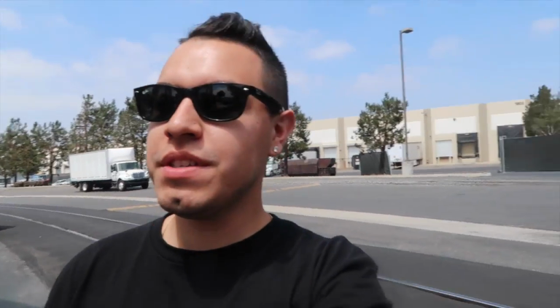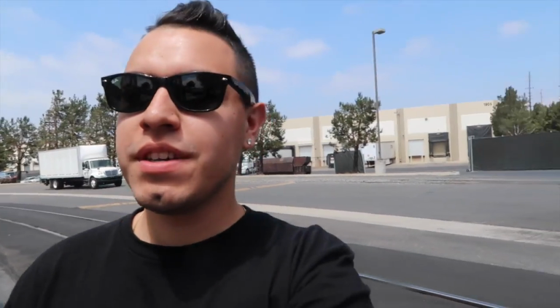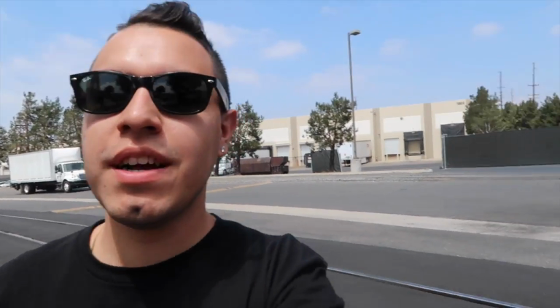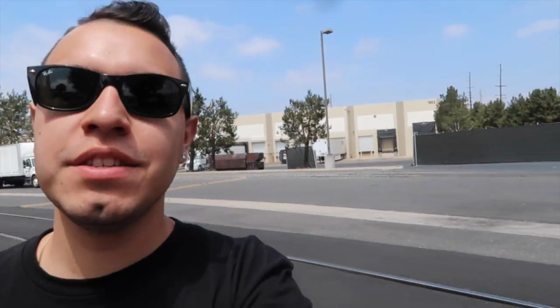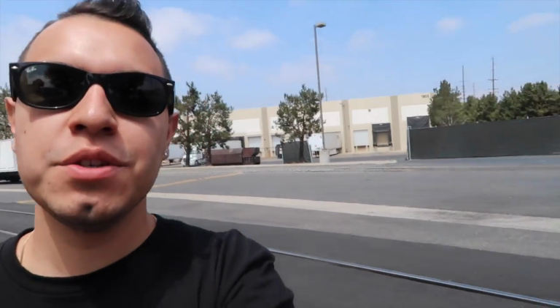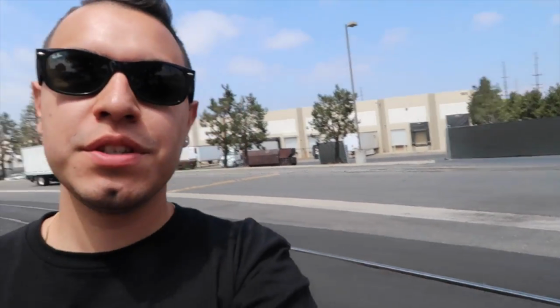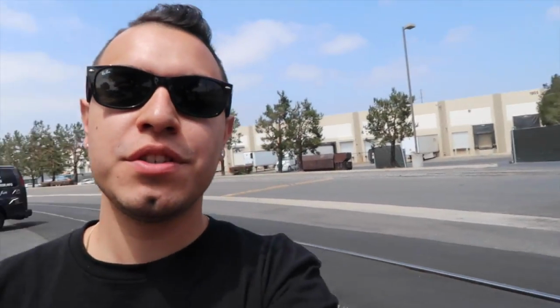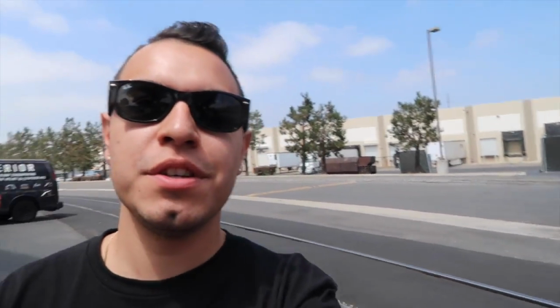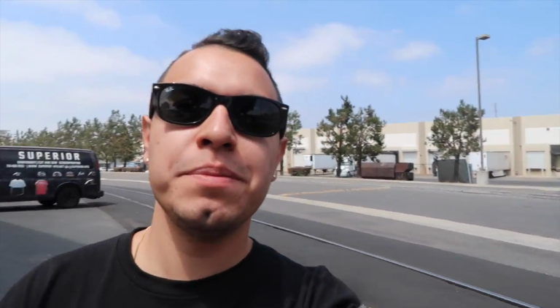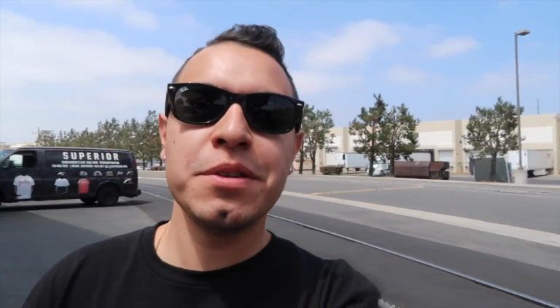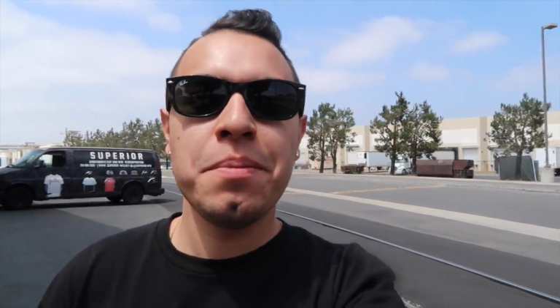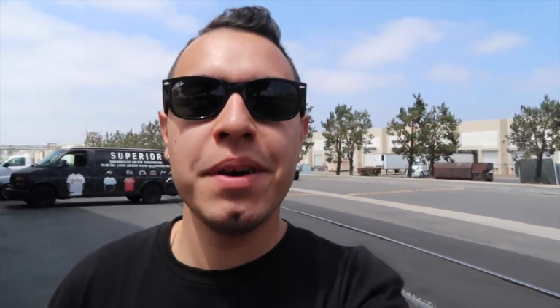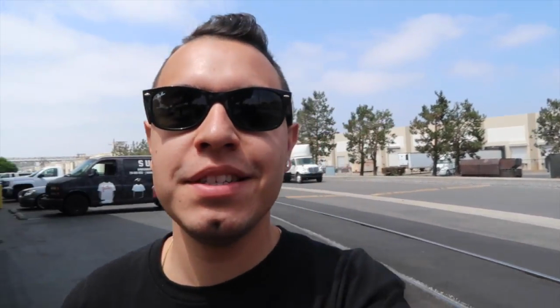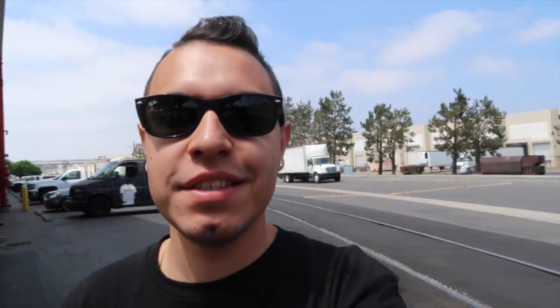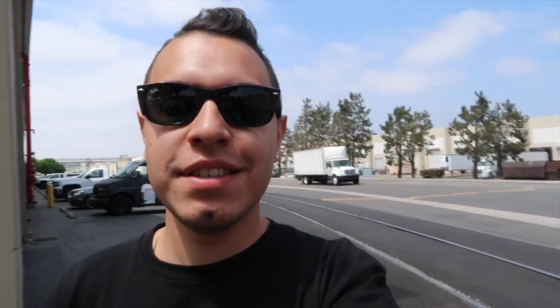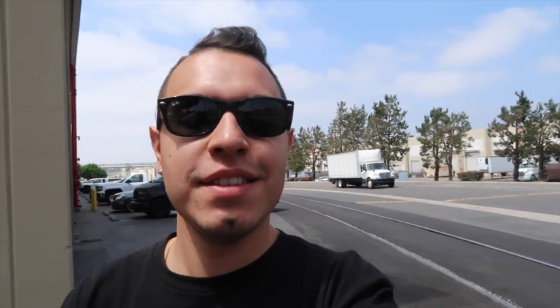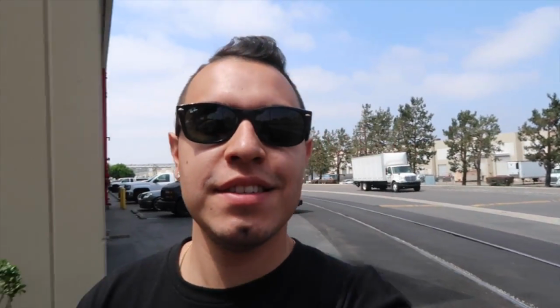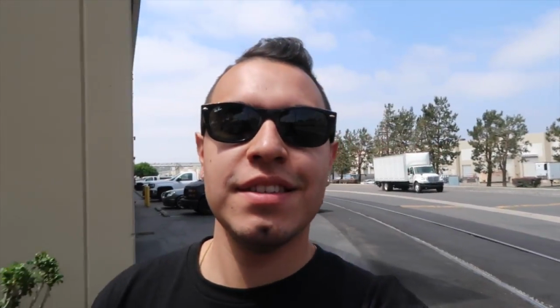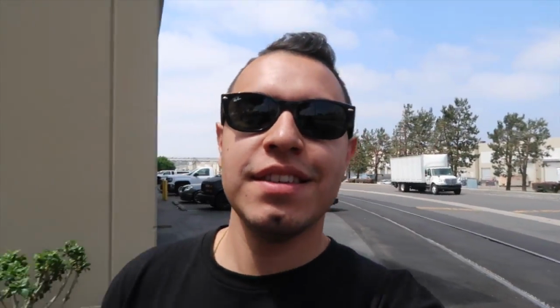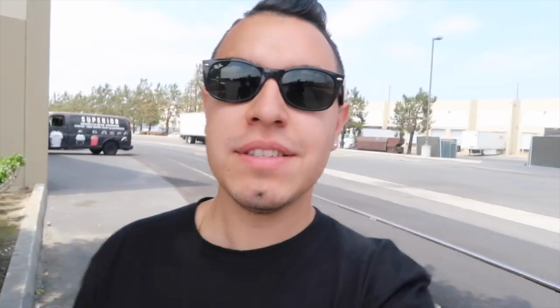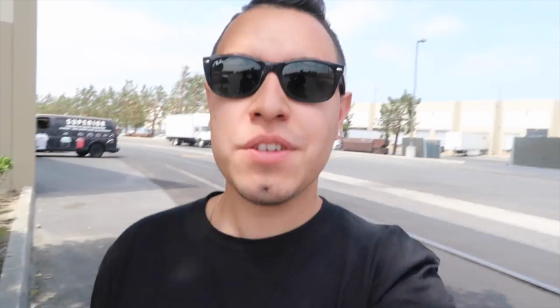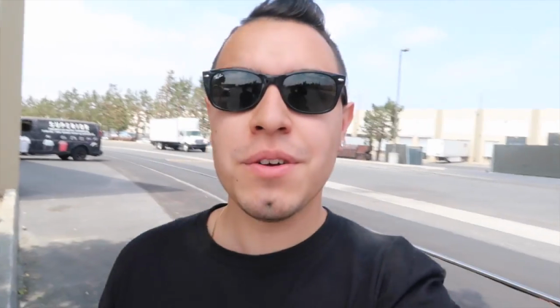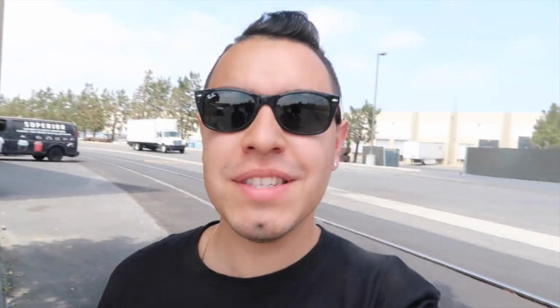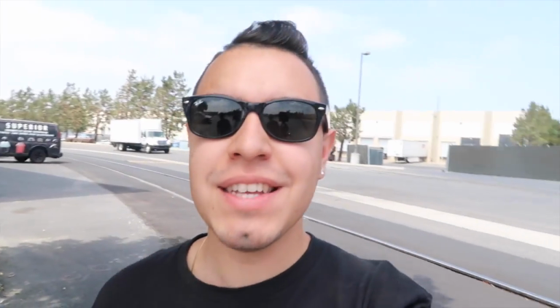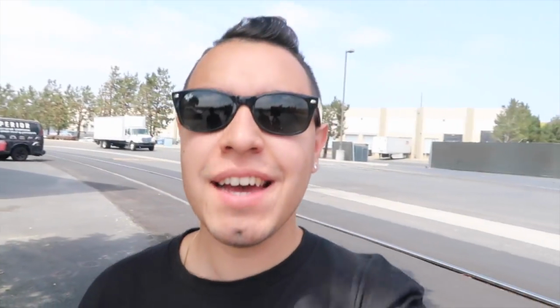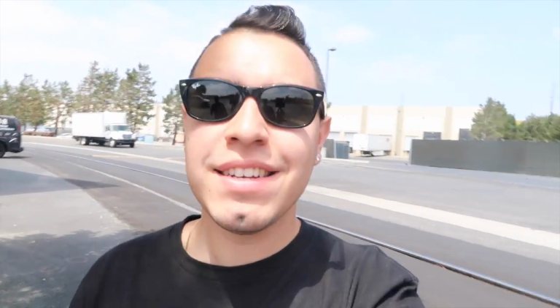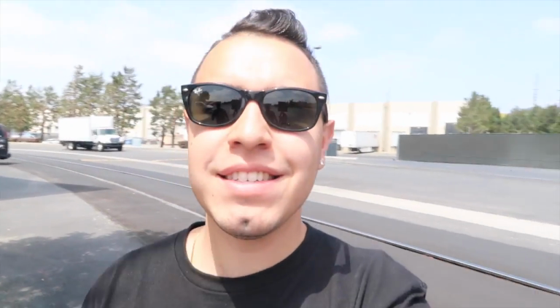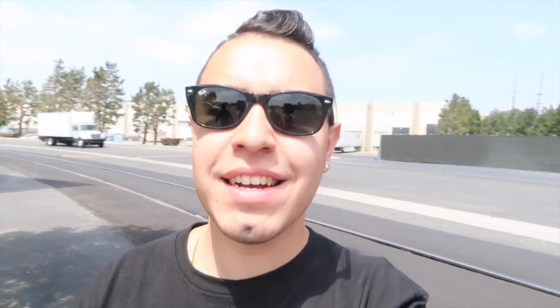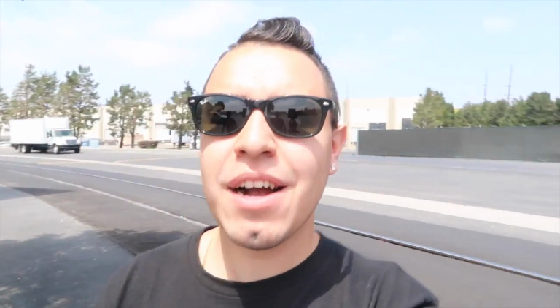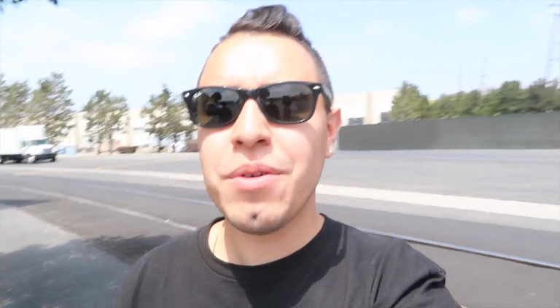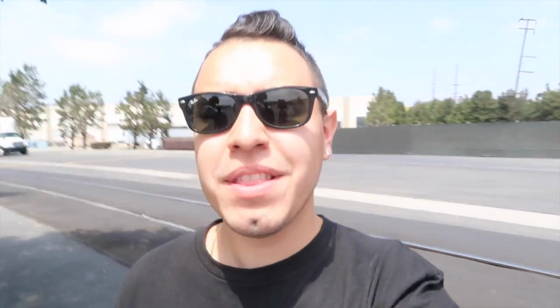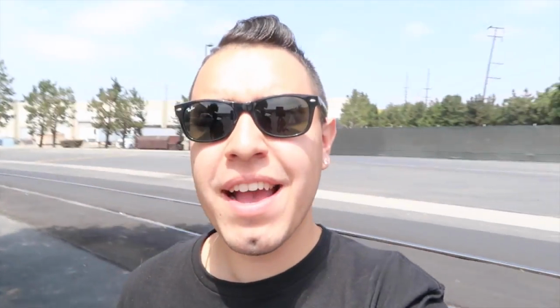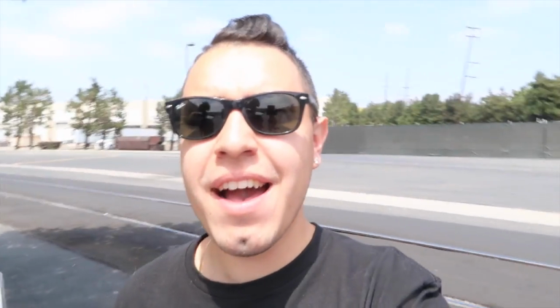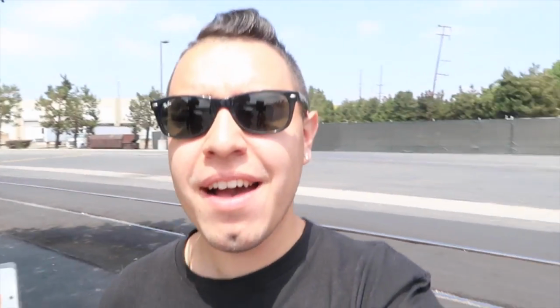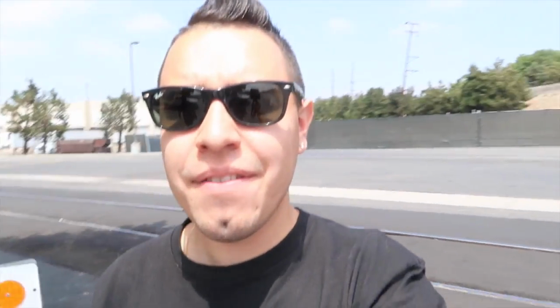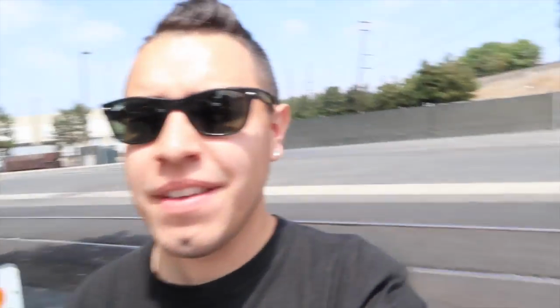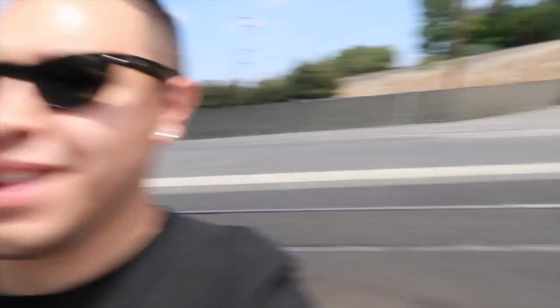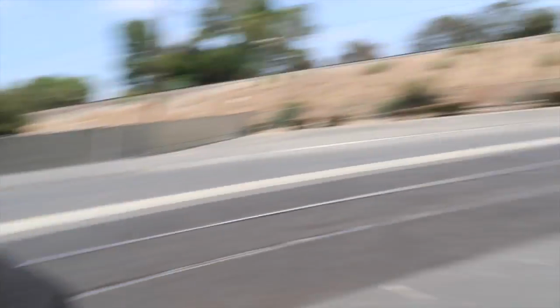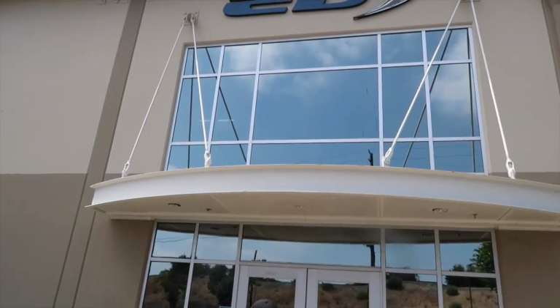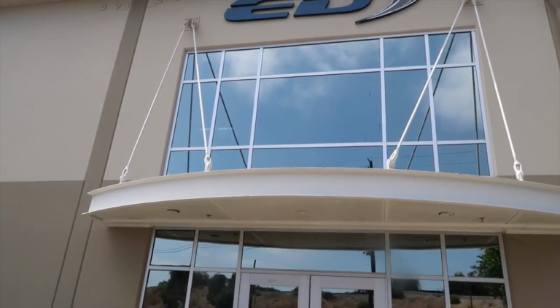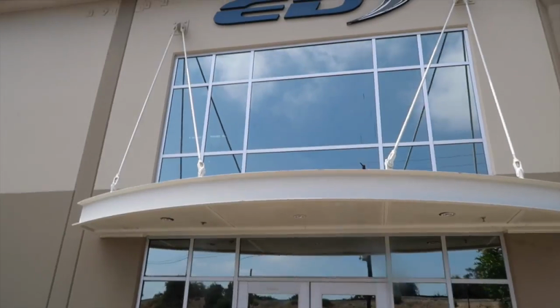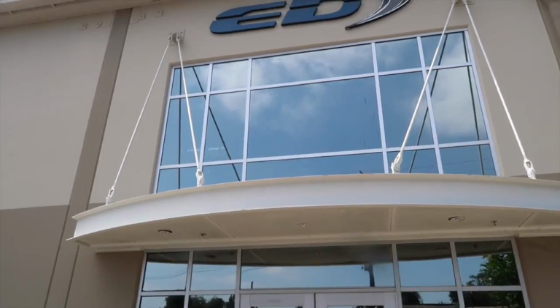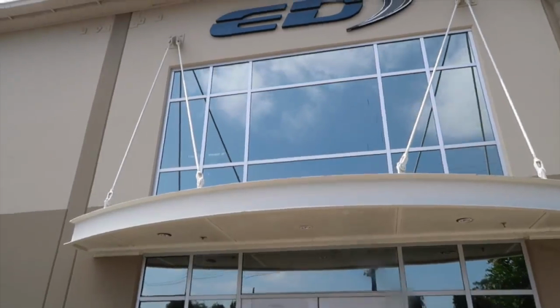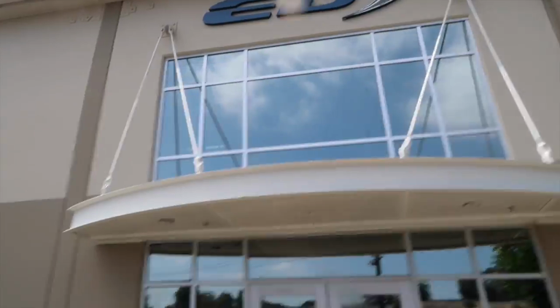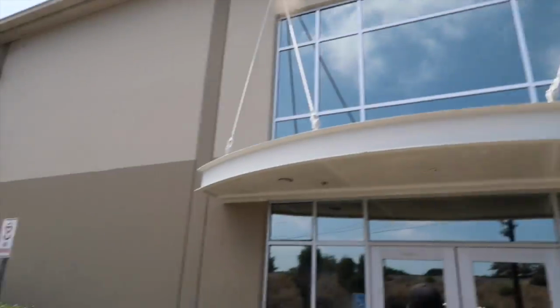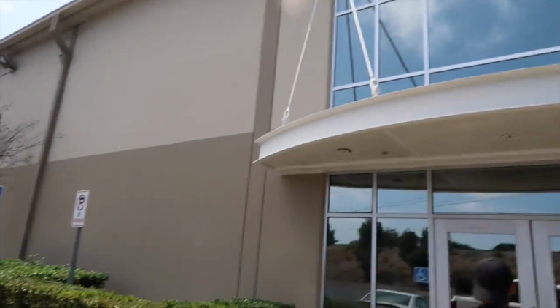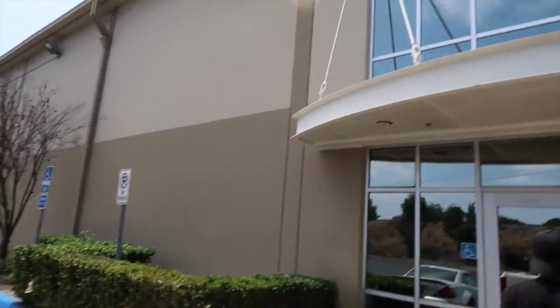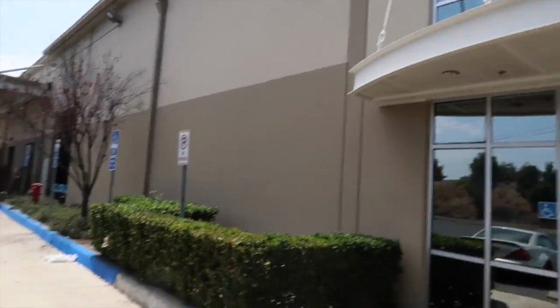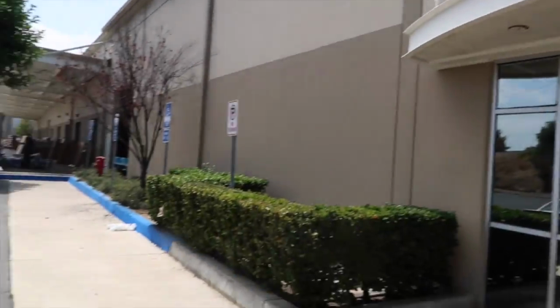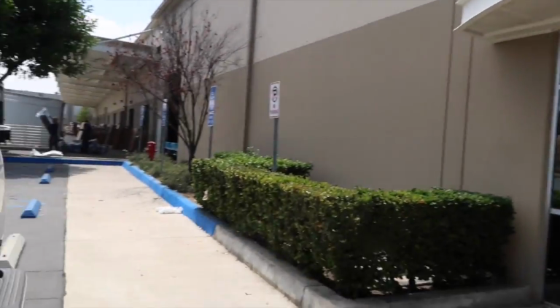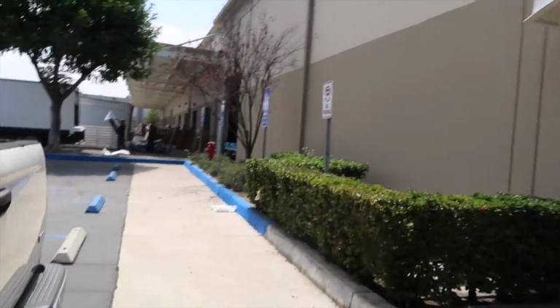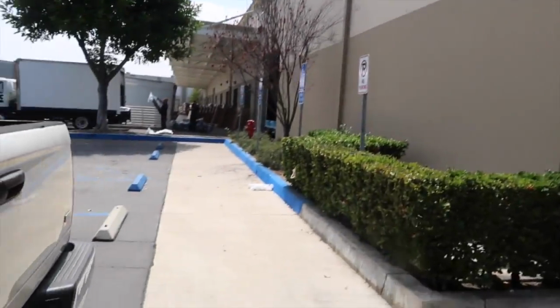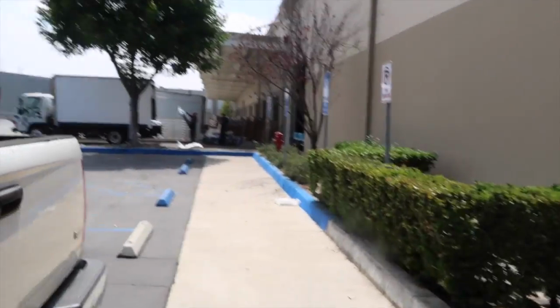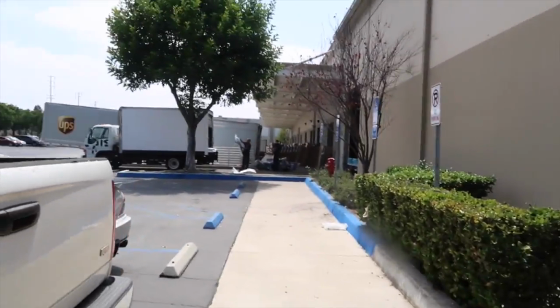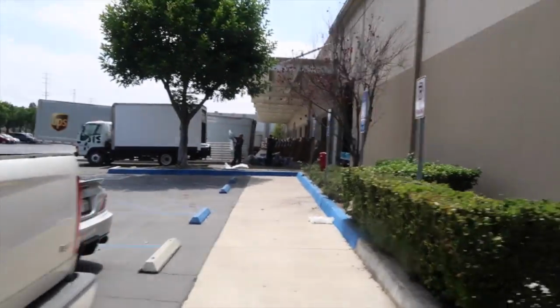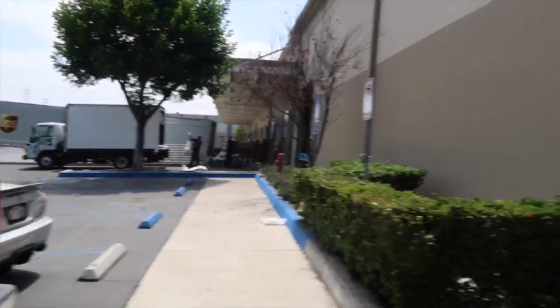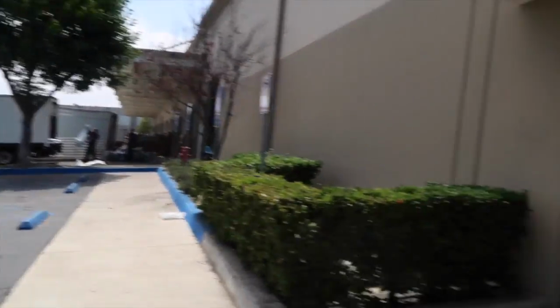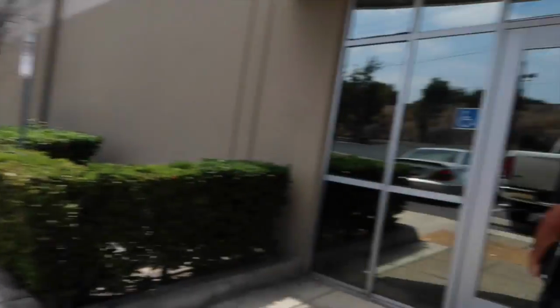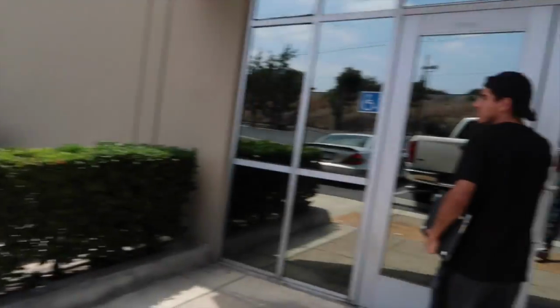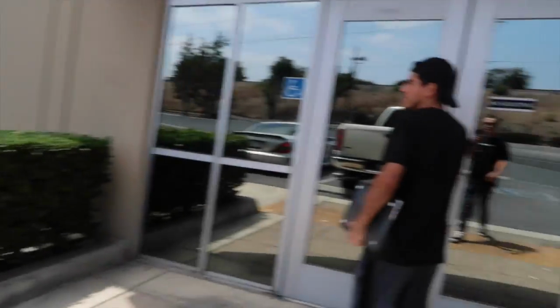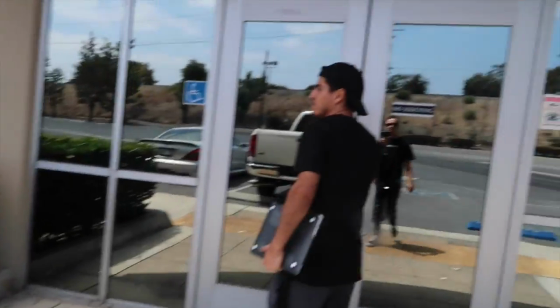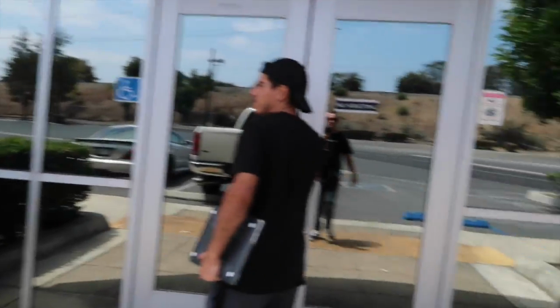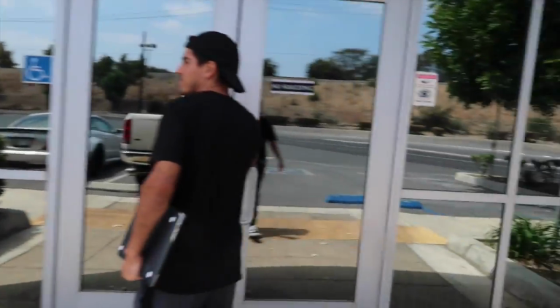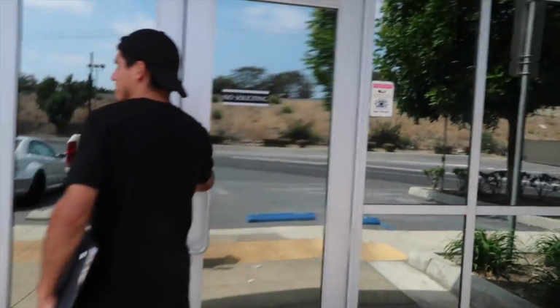We just got to Extreme Dimensions. Let's go inside and check out what they have. Oh man, their warehouse is massive.